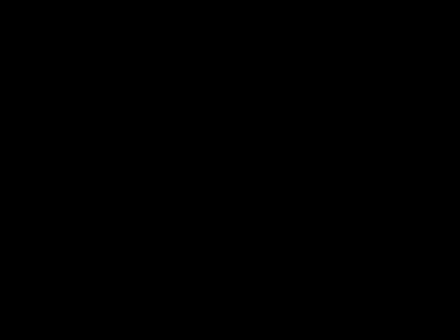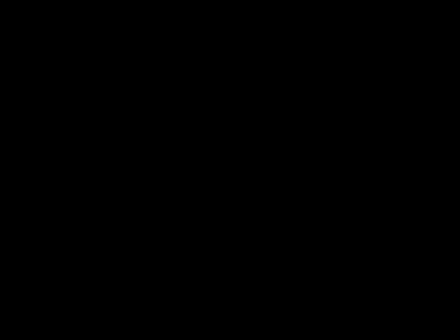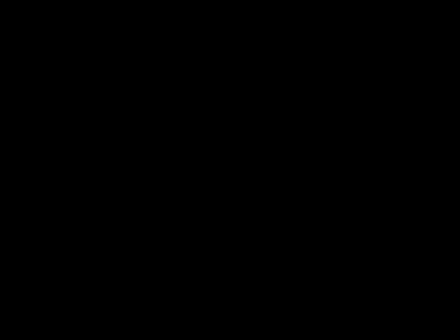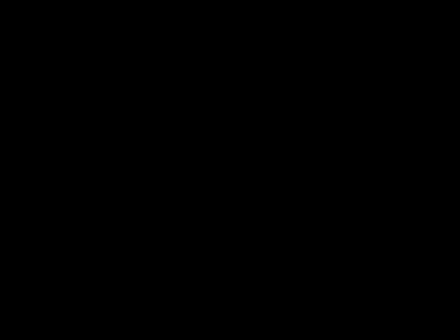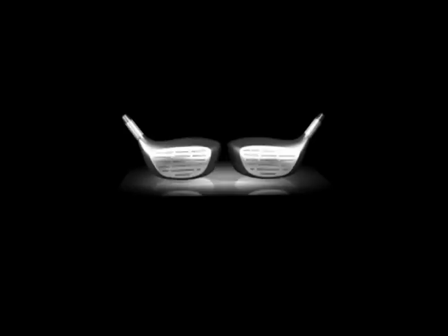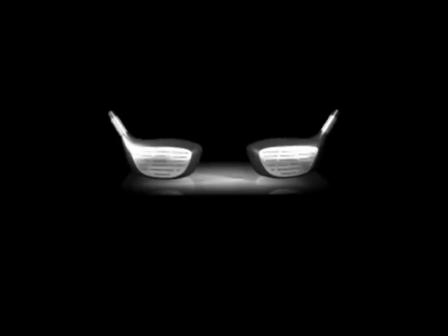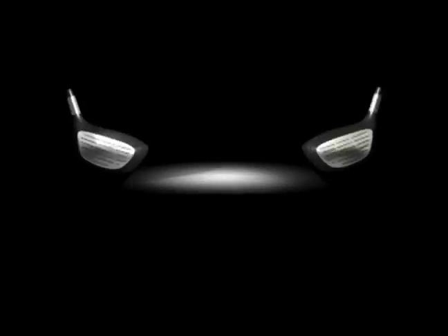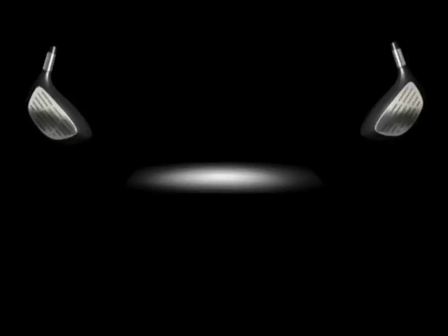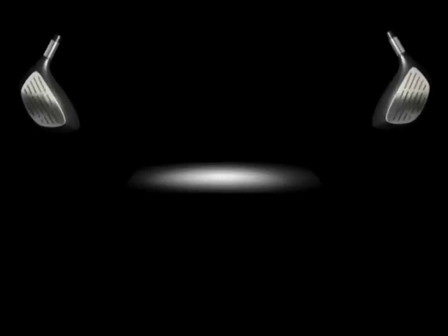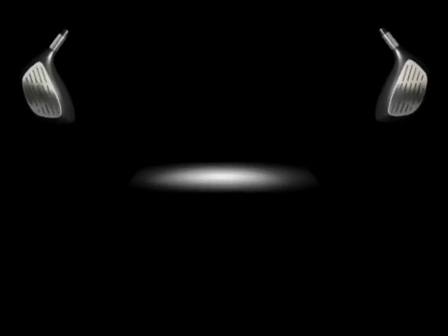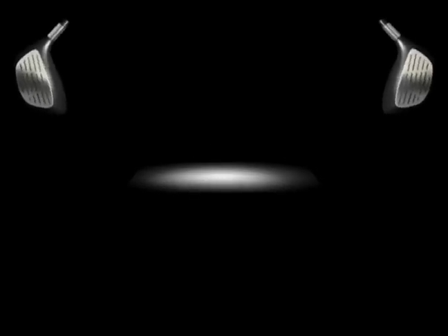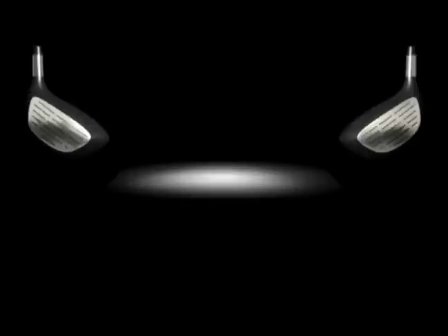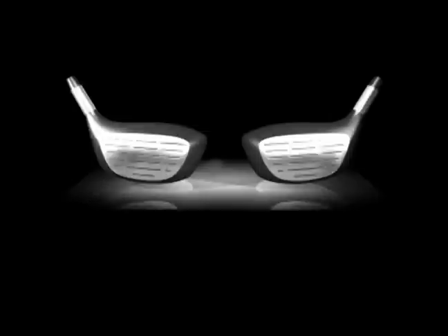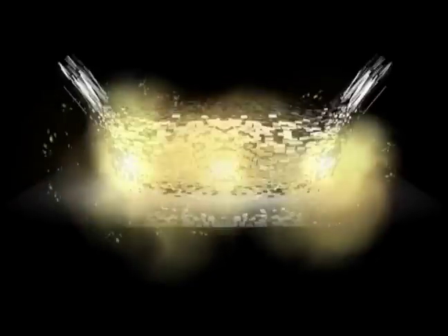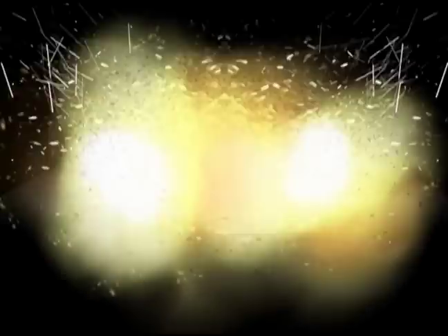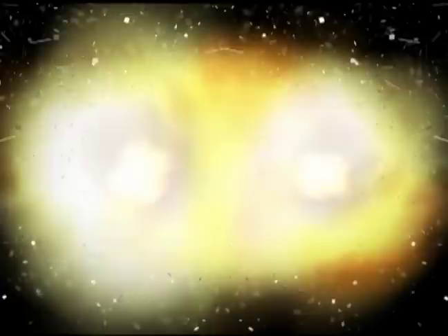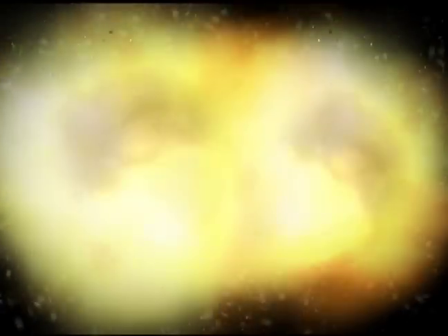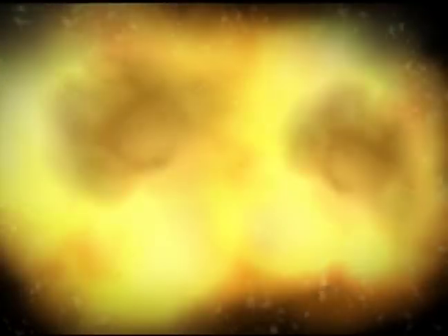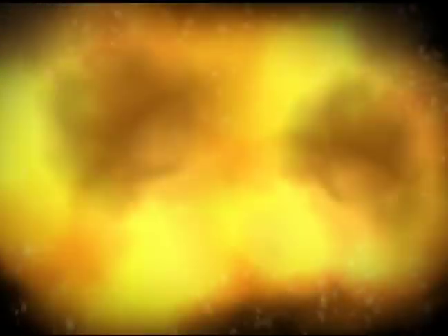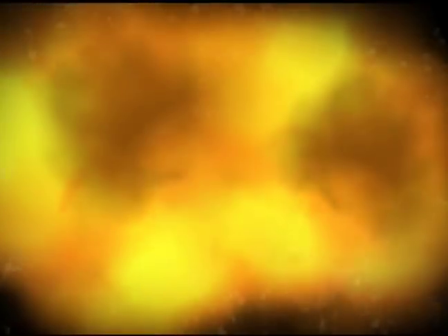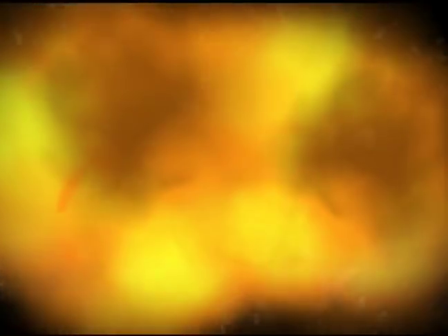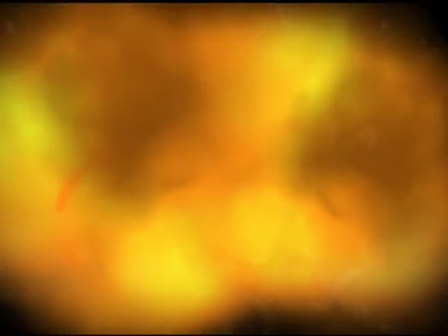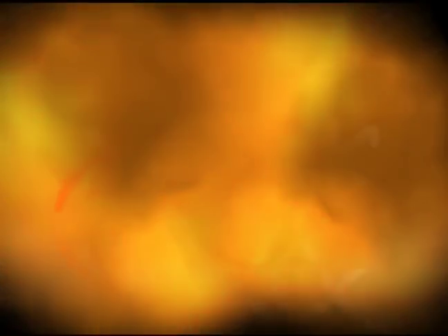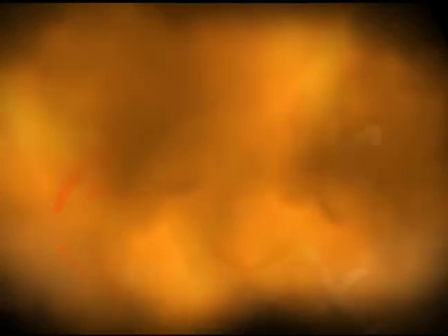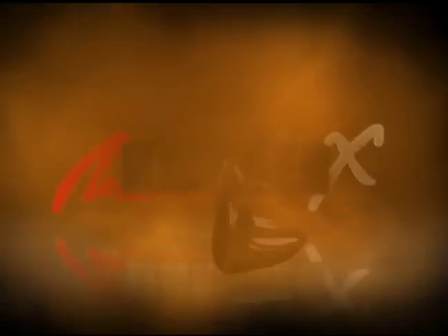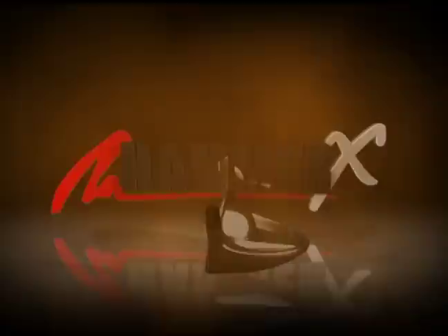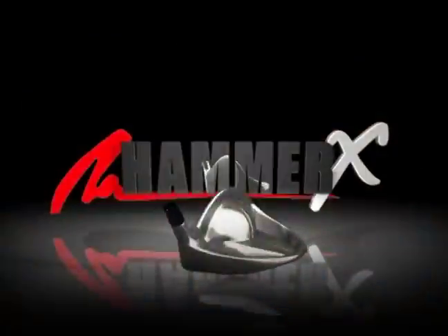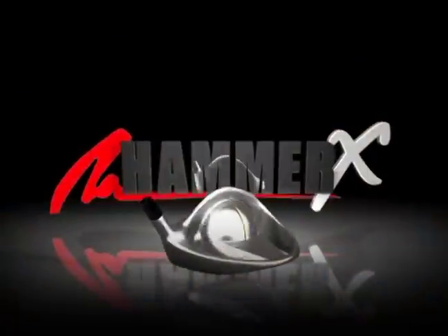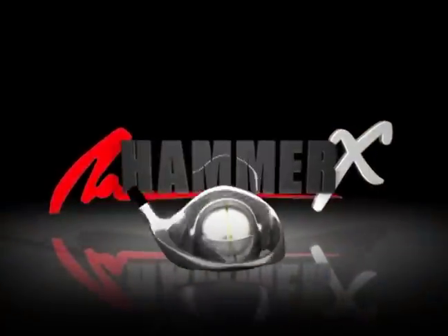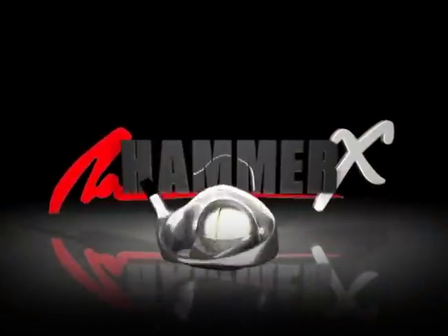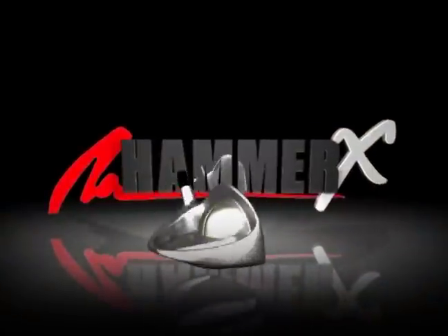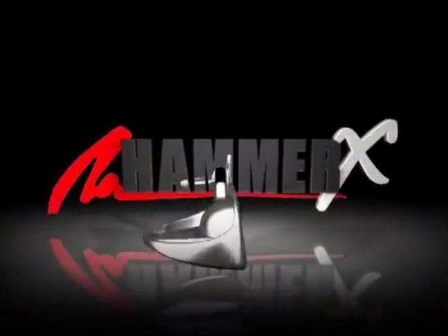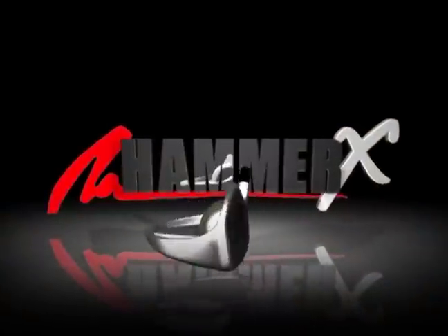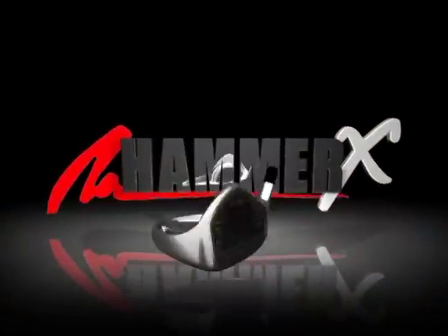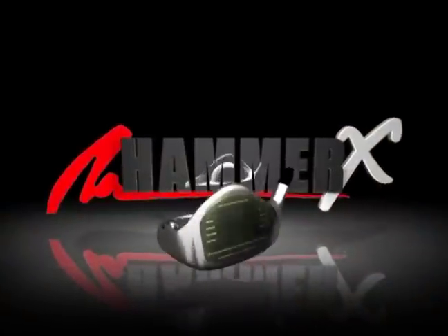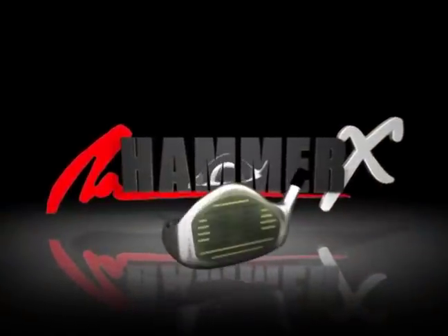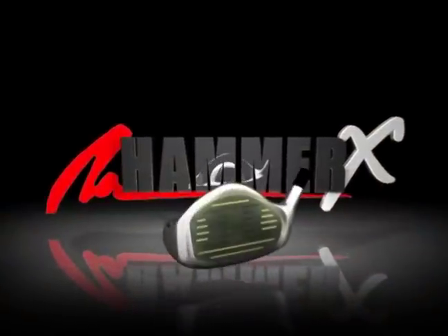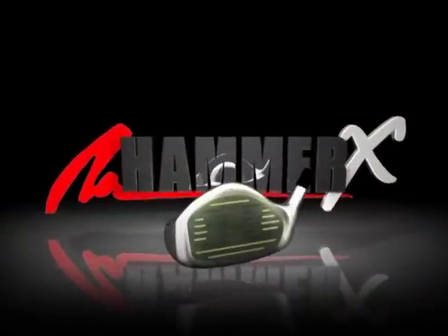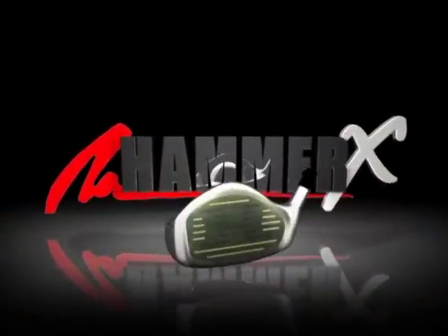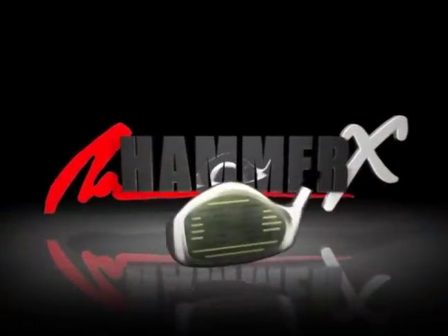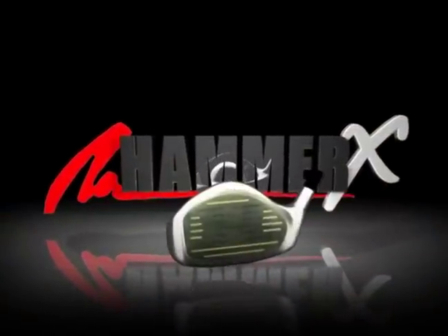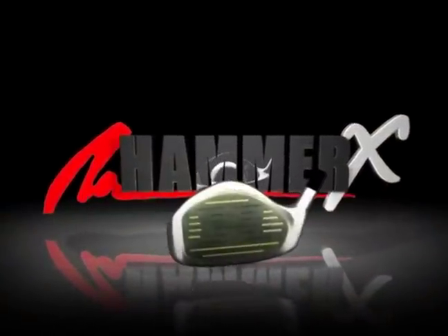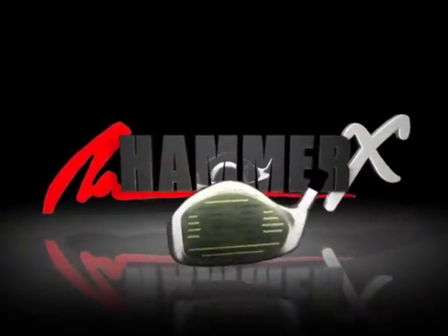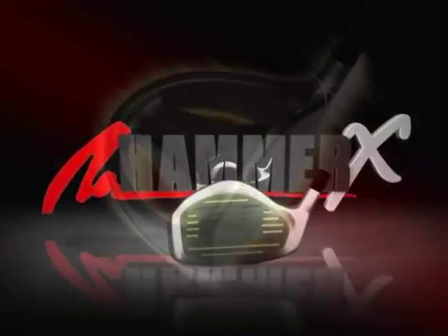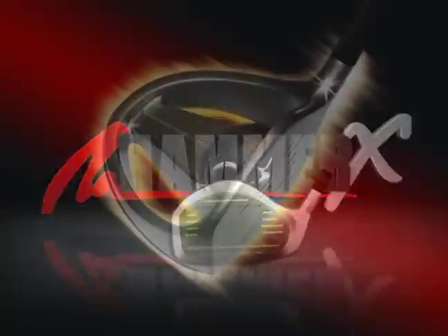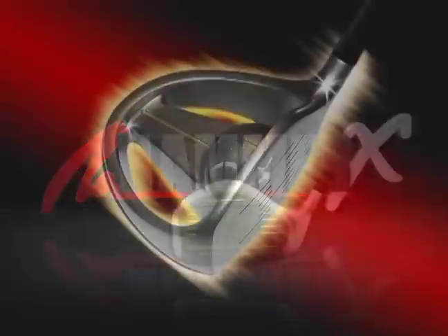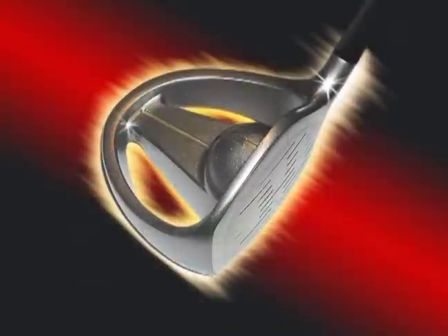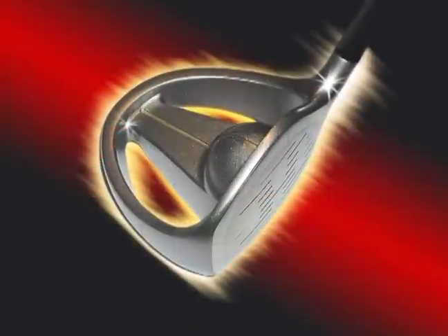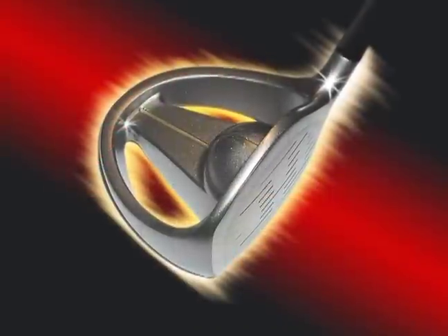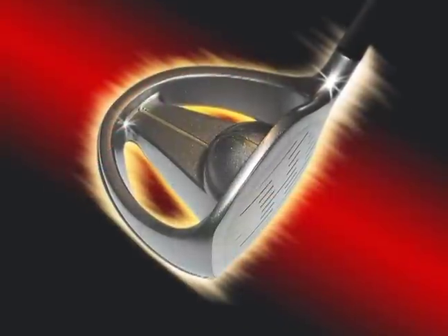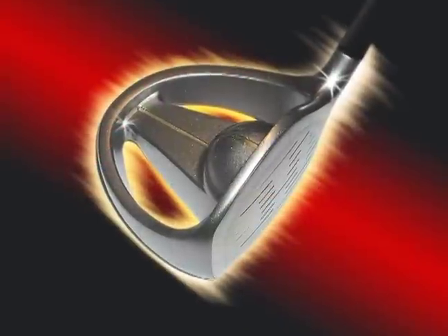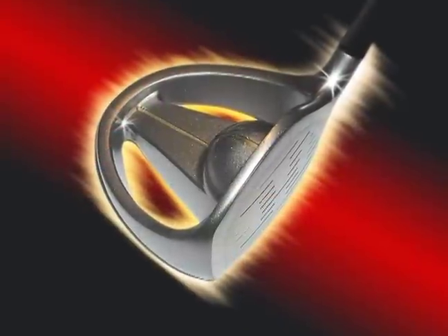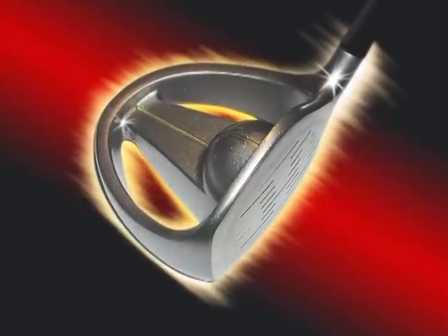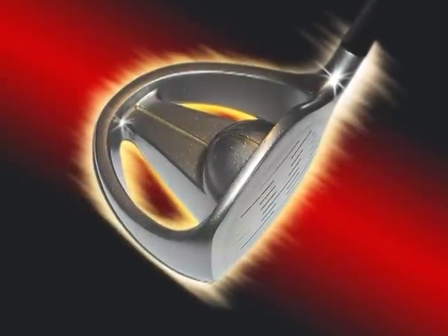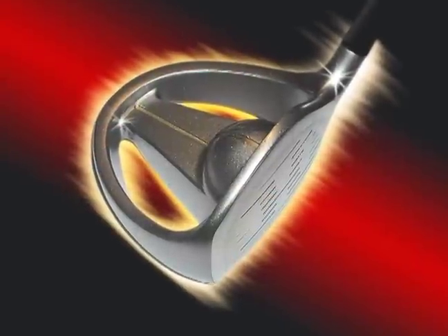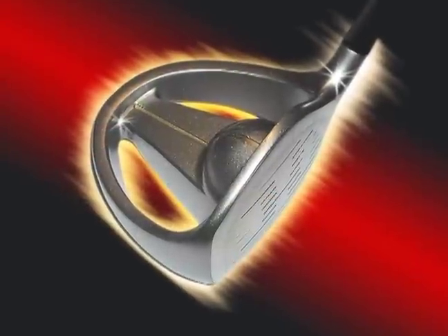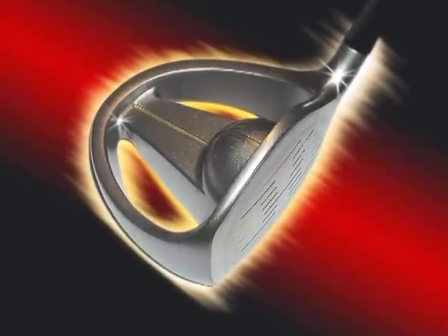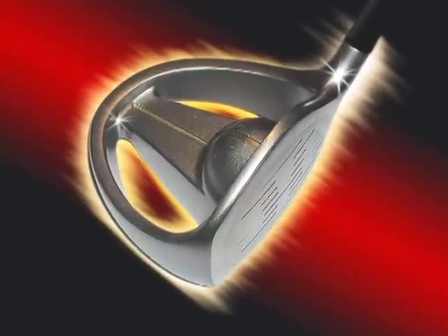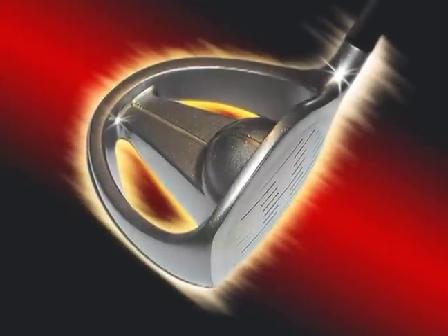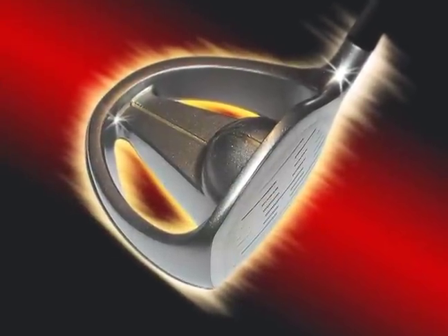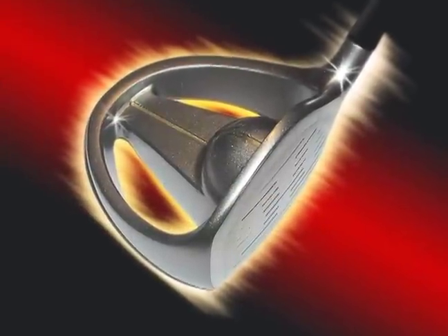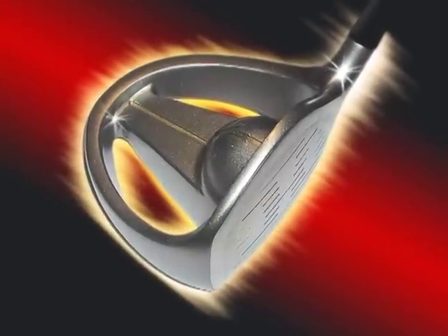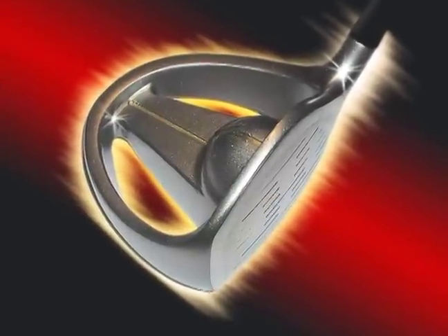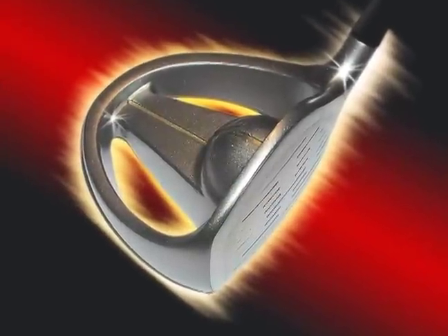Jack the Hammer Ham has done it again. Introducing the Hammer X, the next evolution in driver technology.